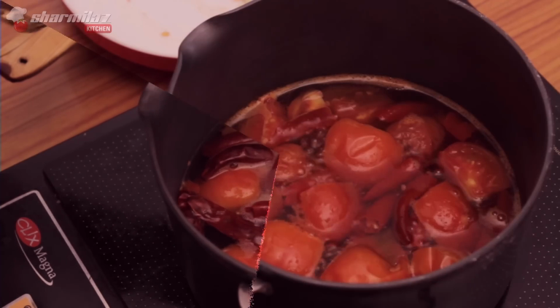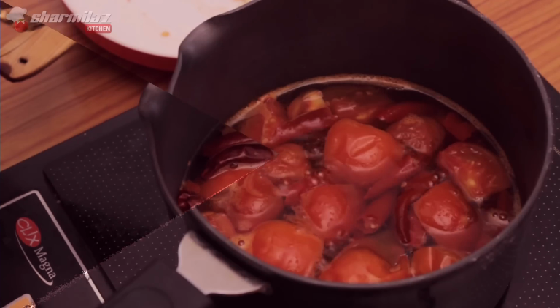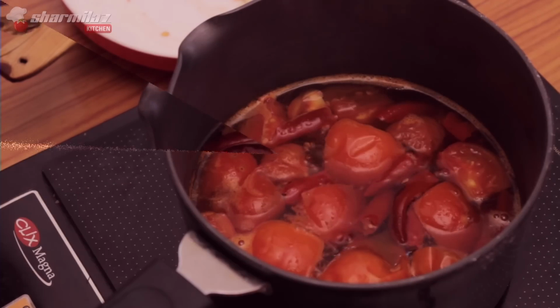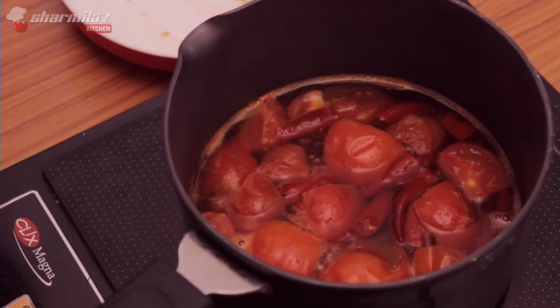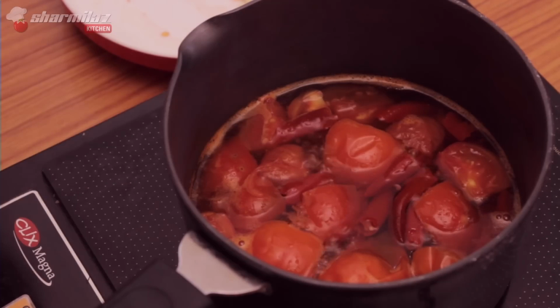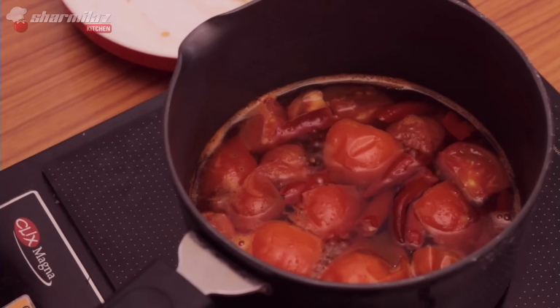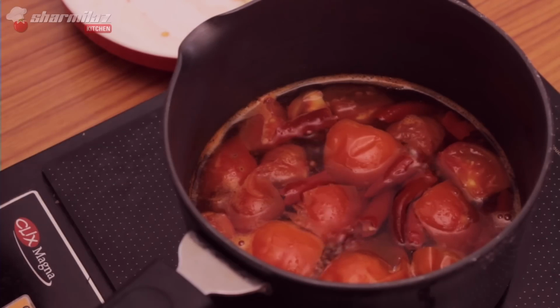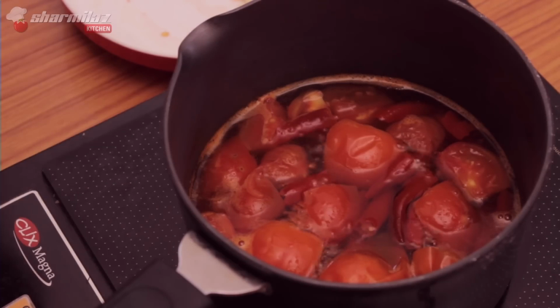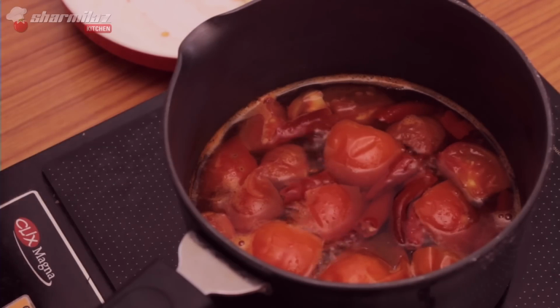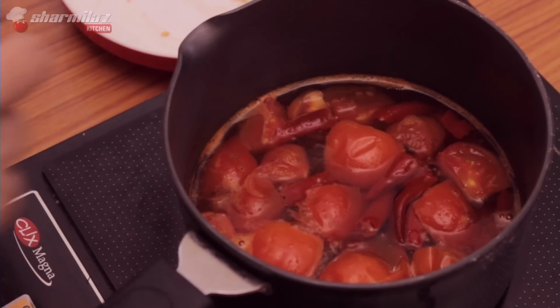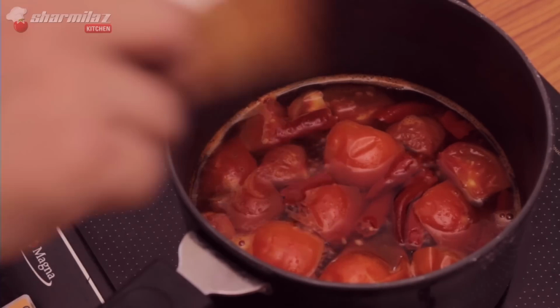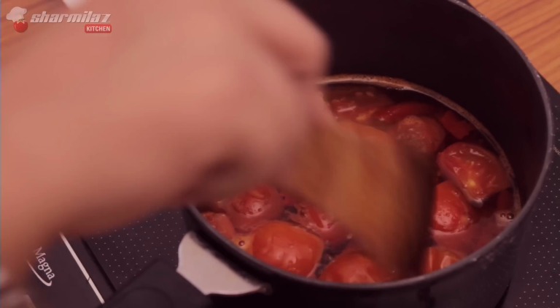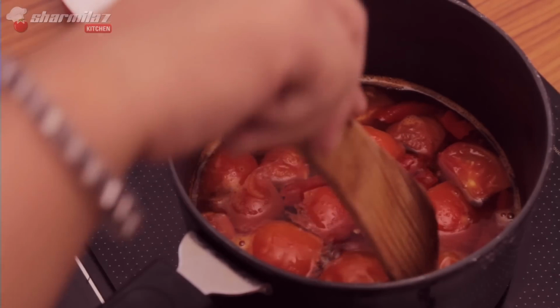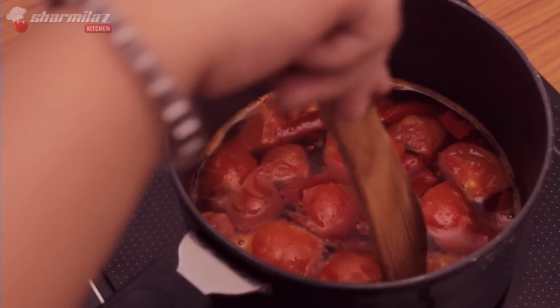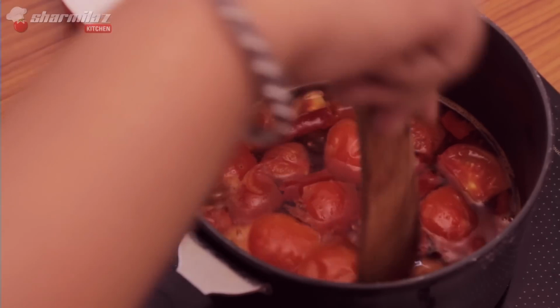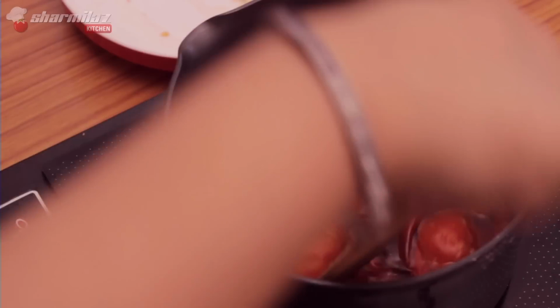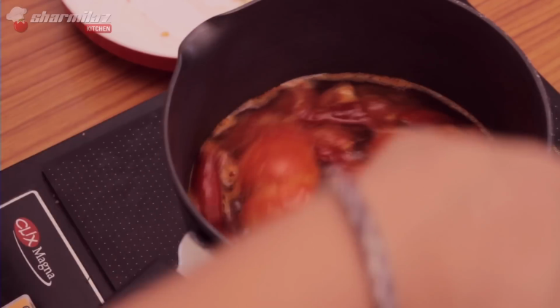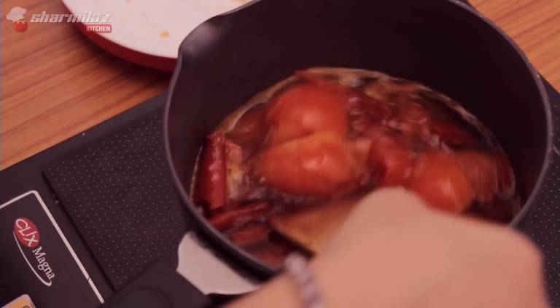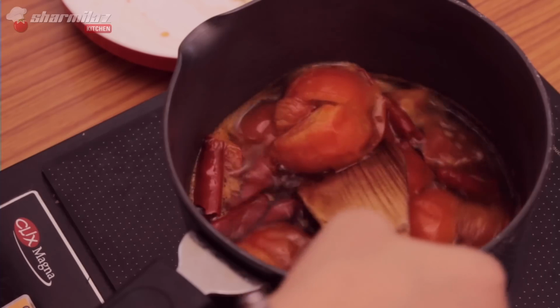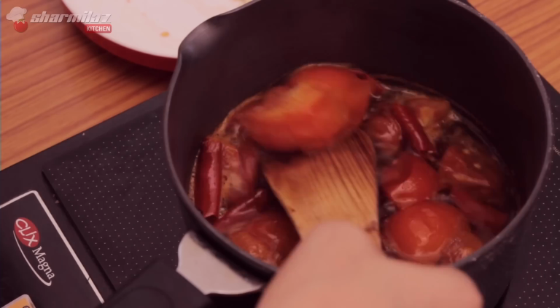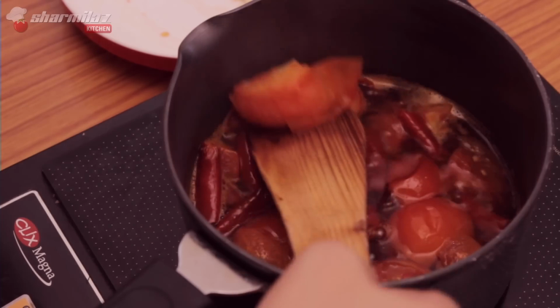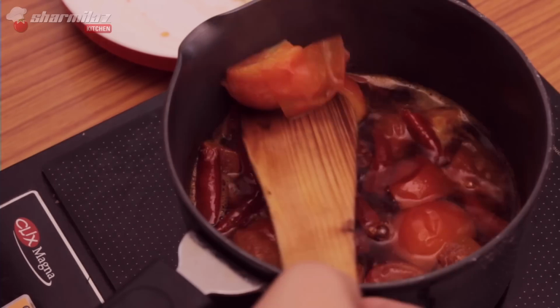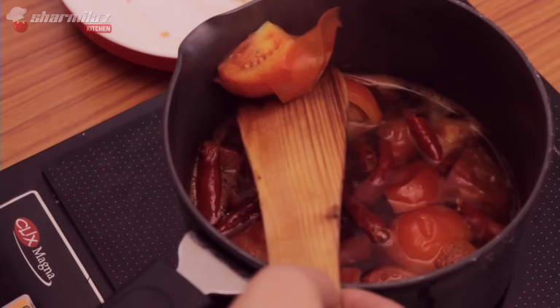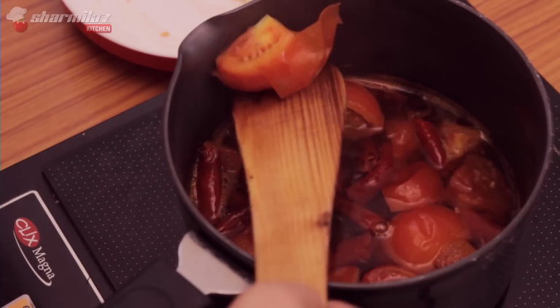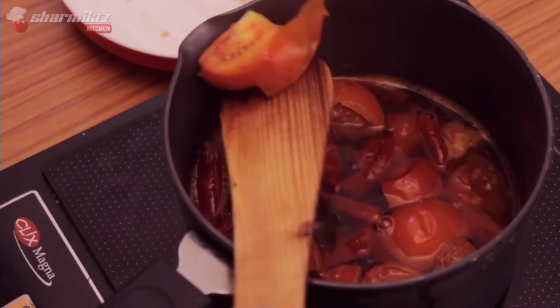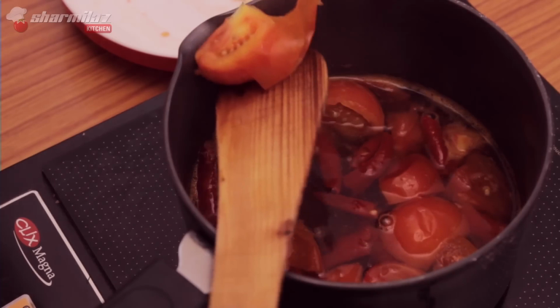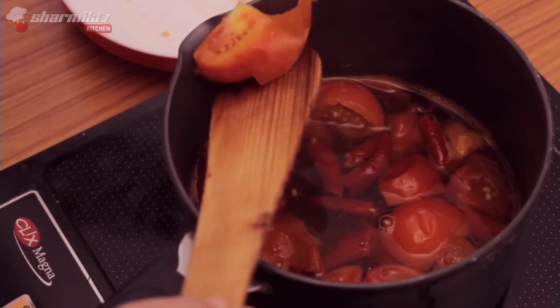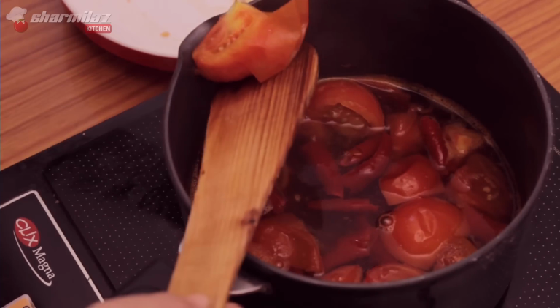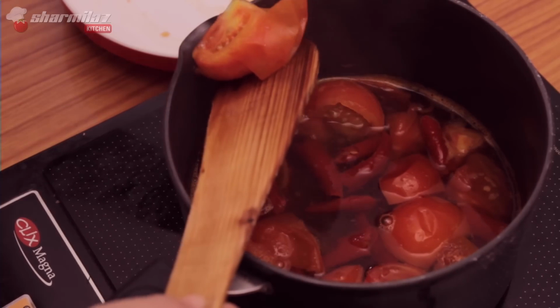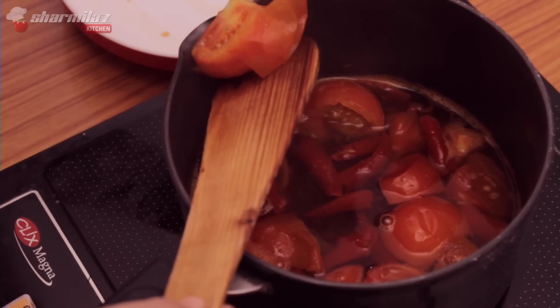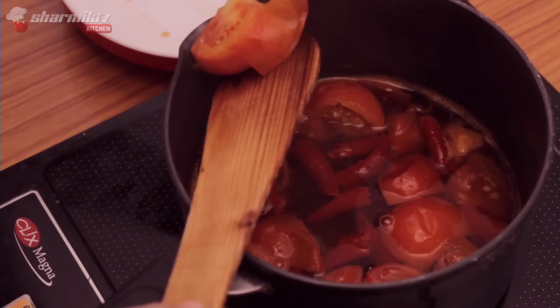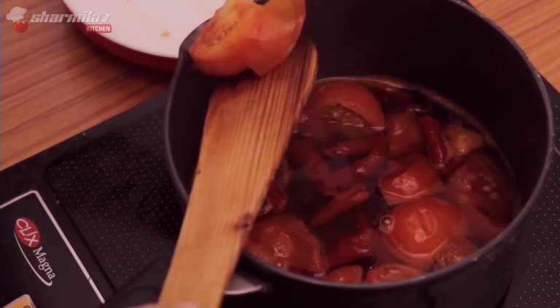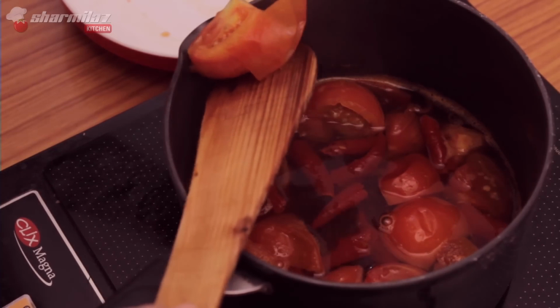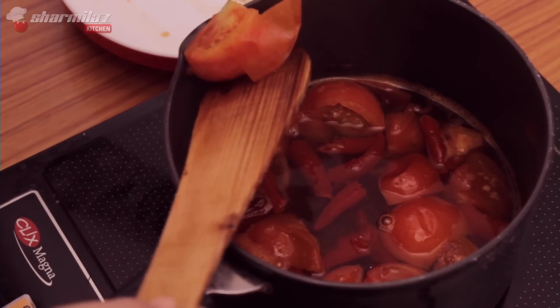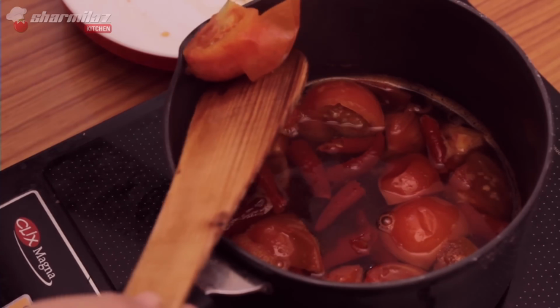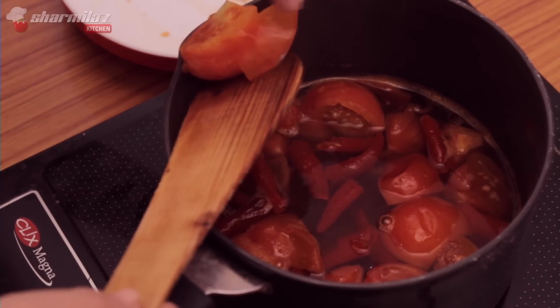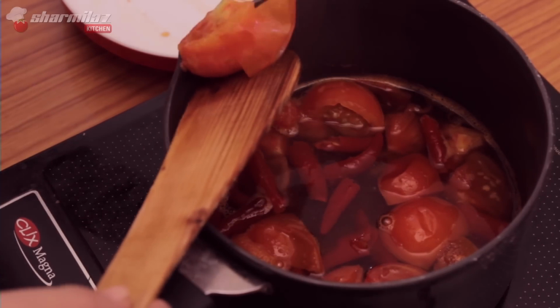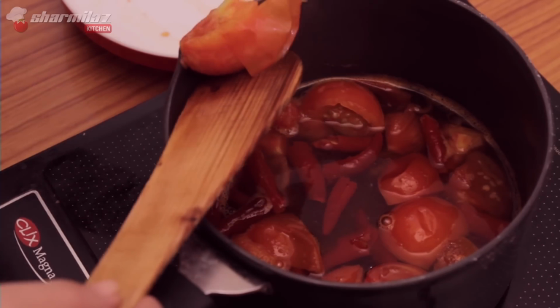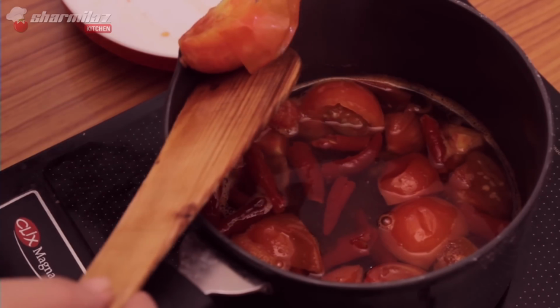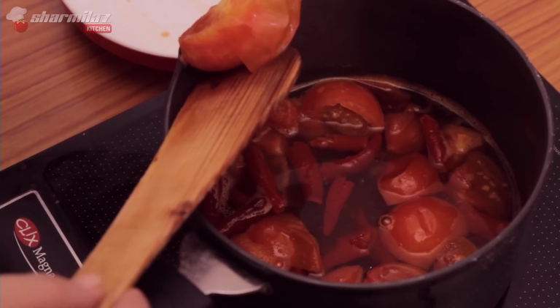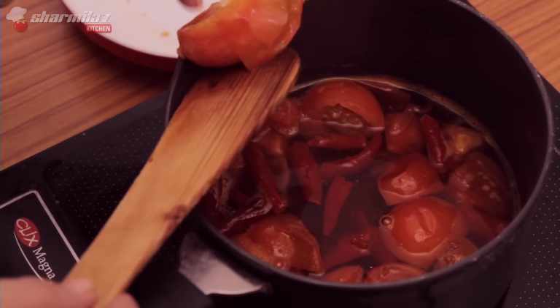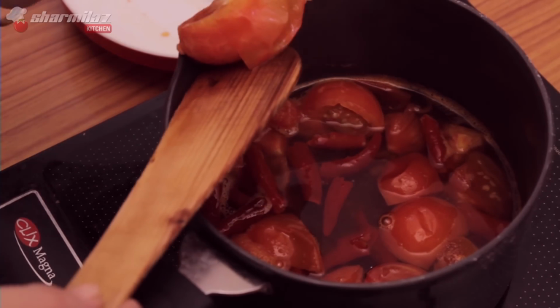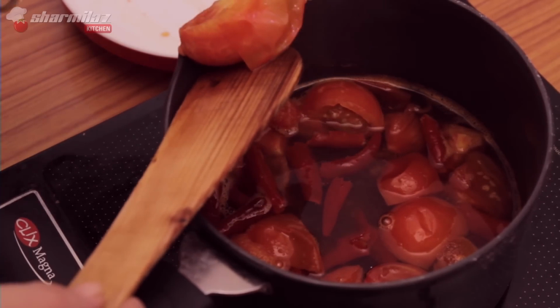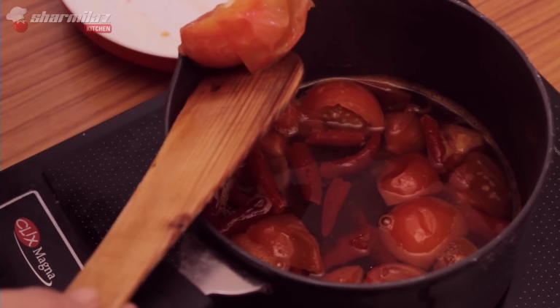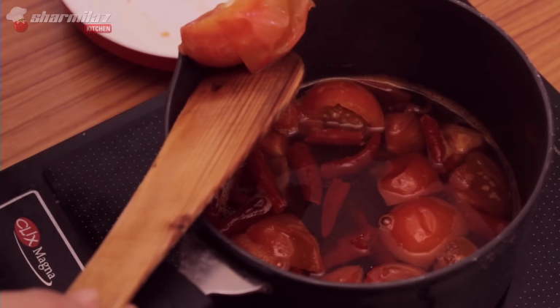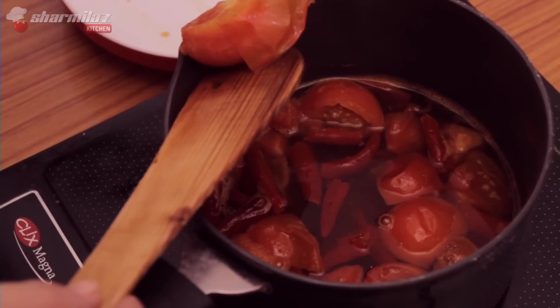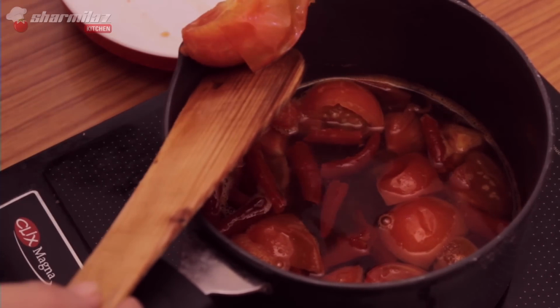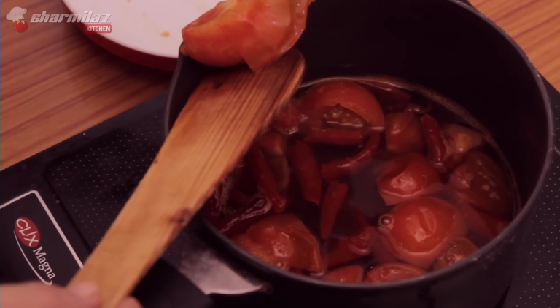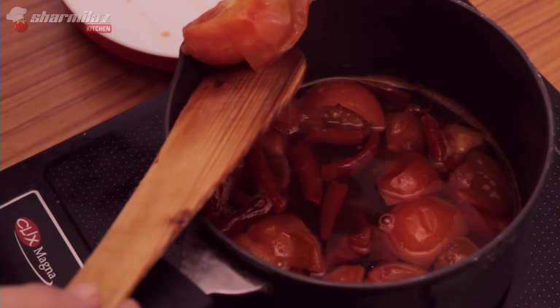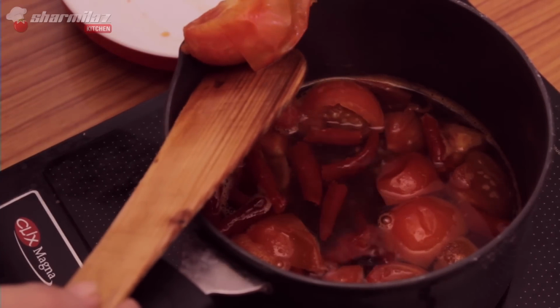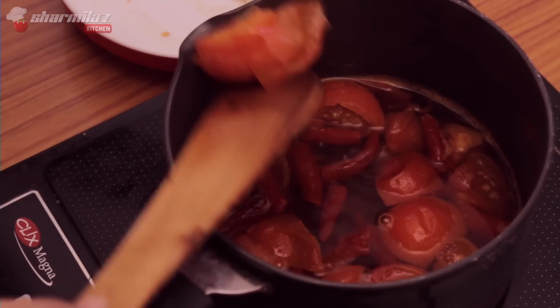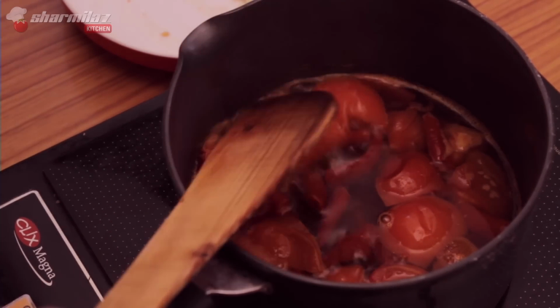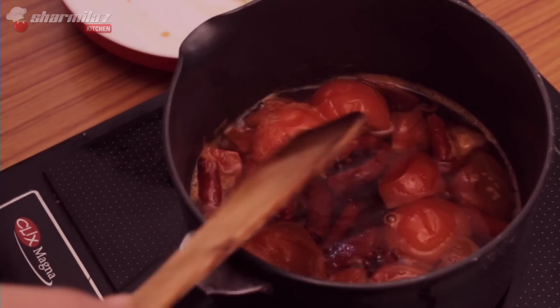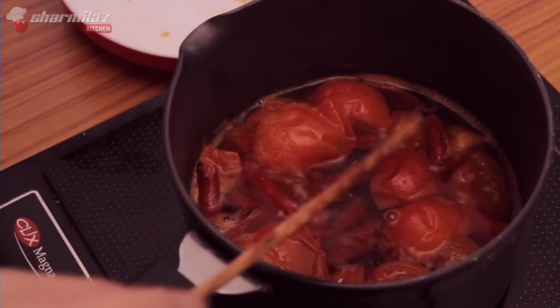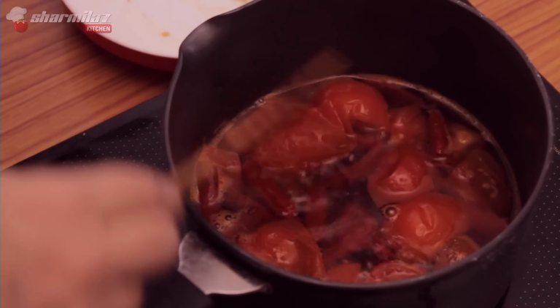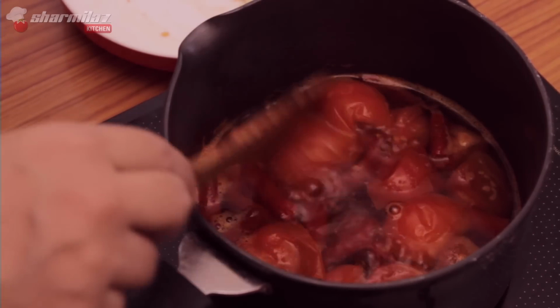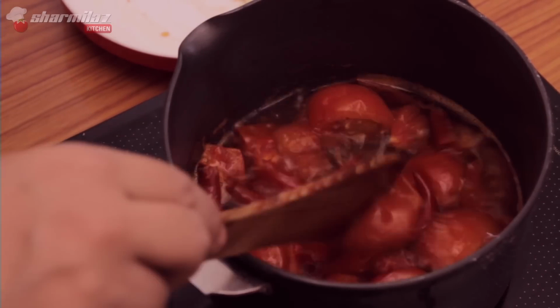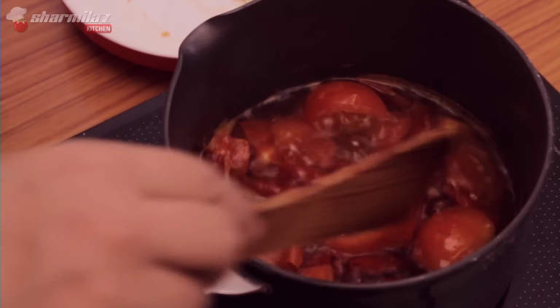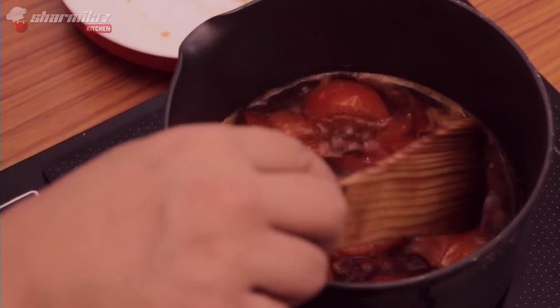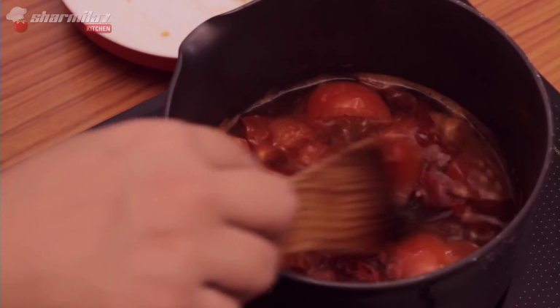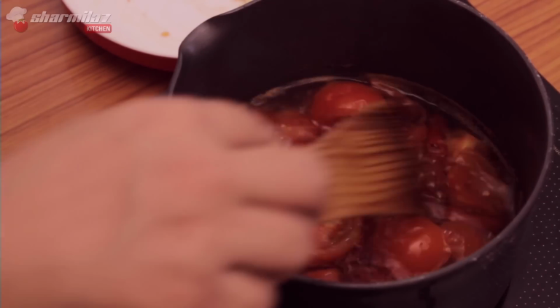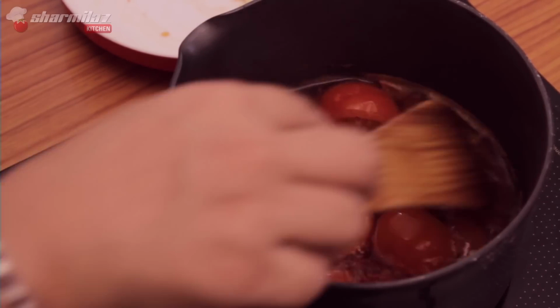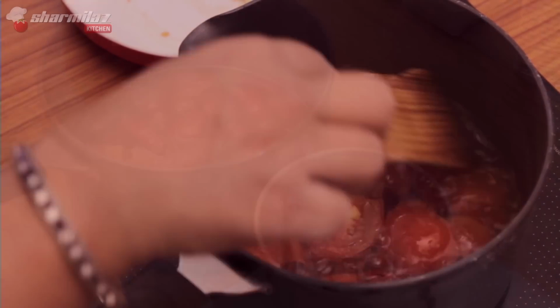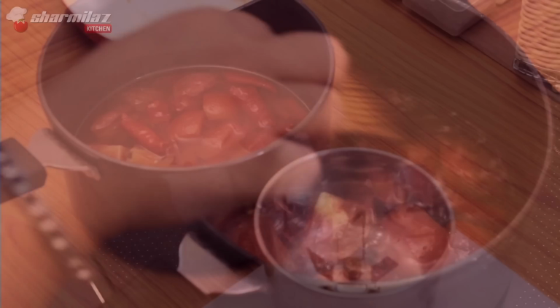Now it's done because the skin of the tomatoes has separated. Let it cool a little bit, then I'll show you what to do next.